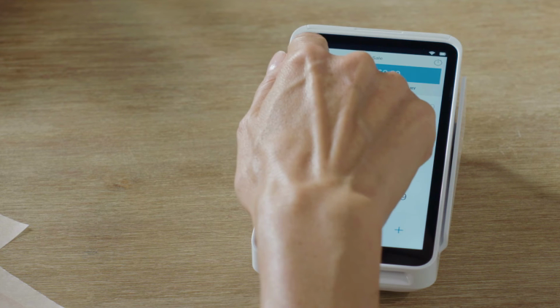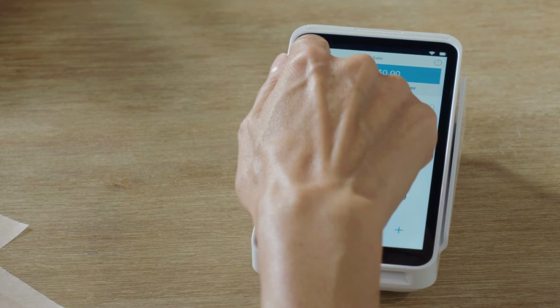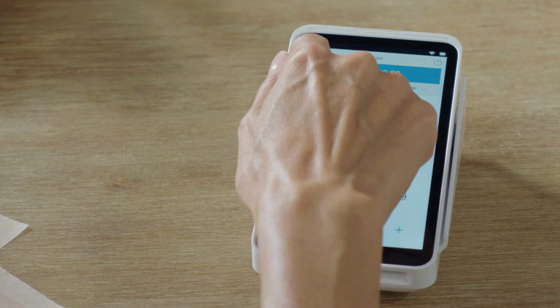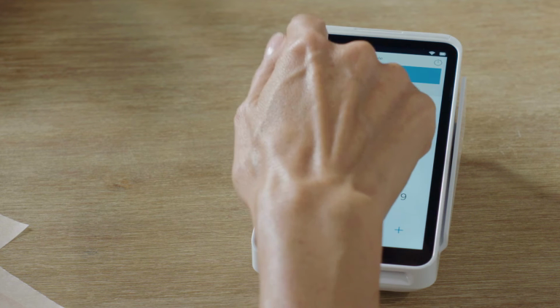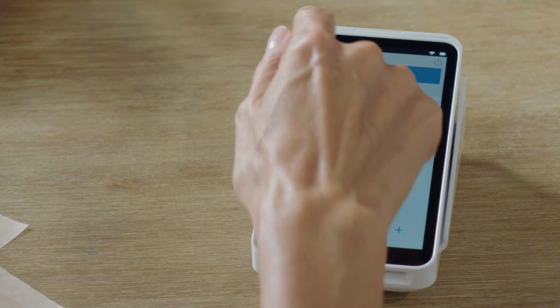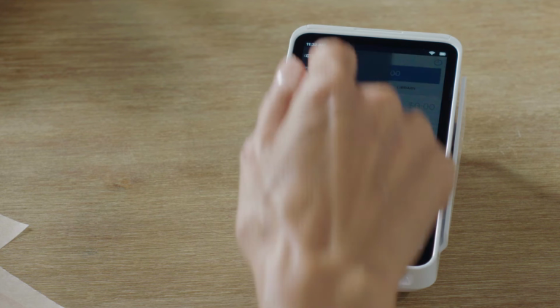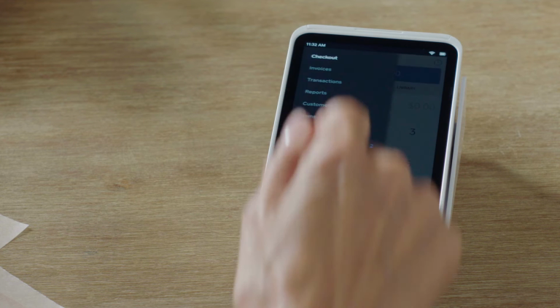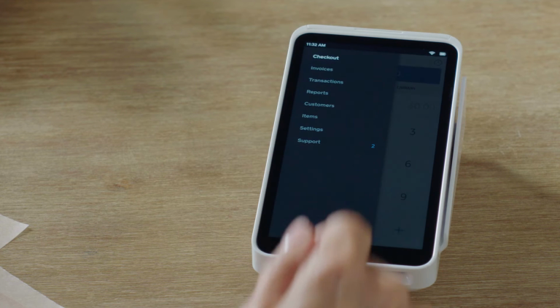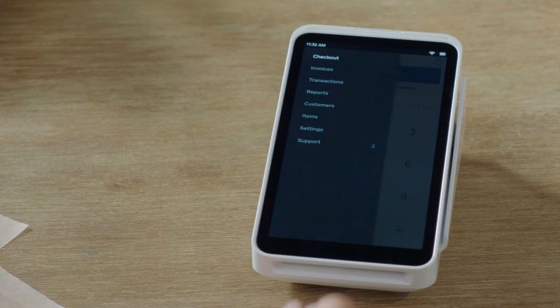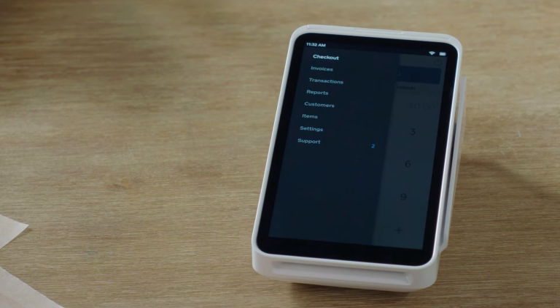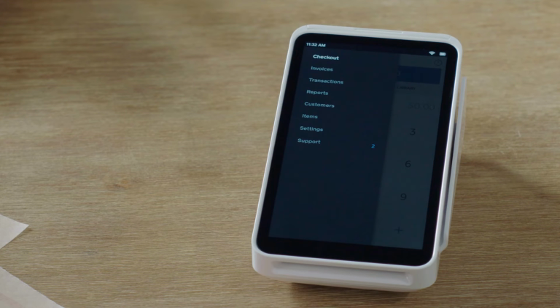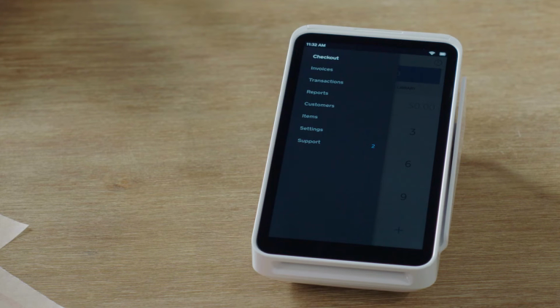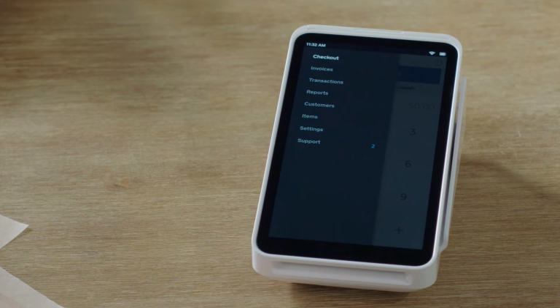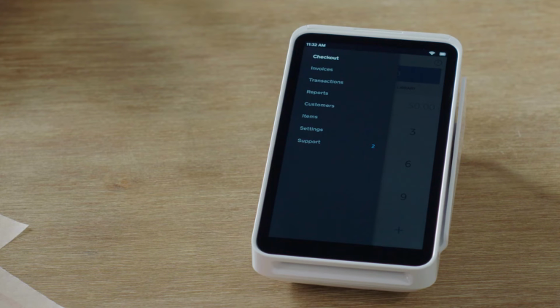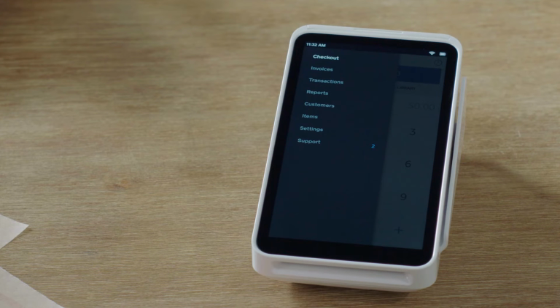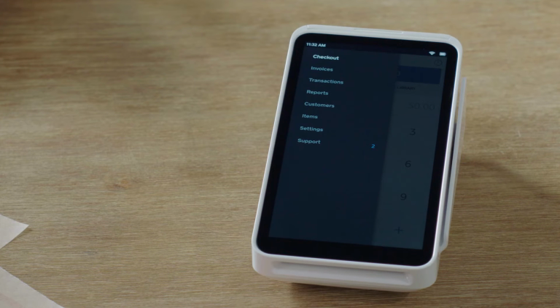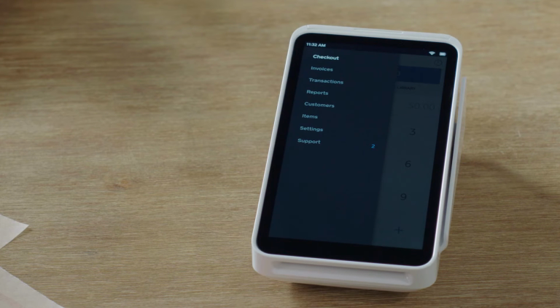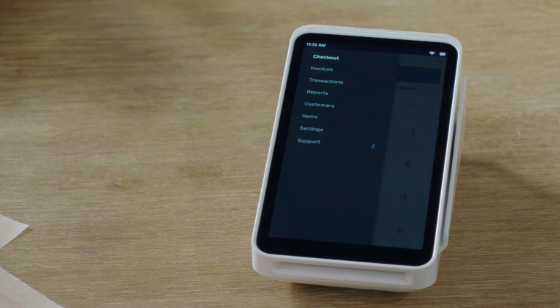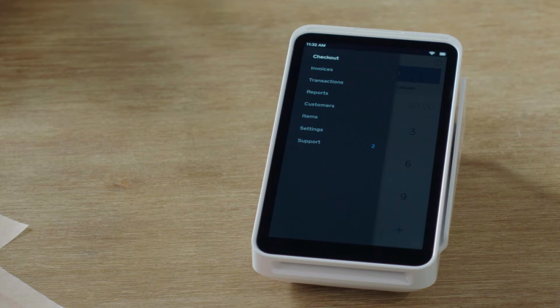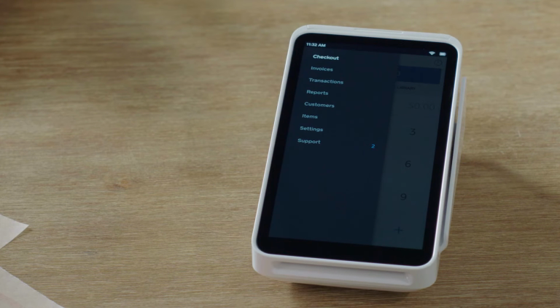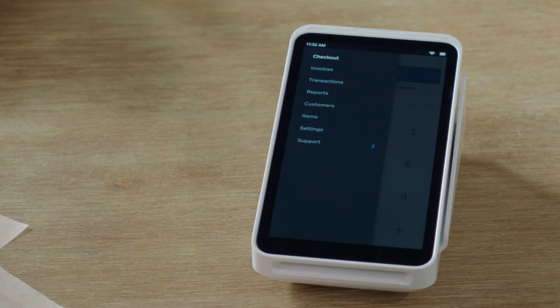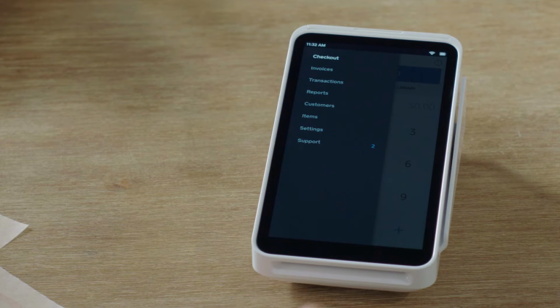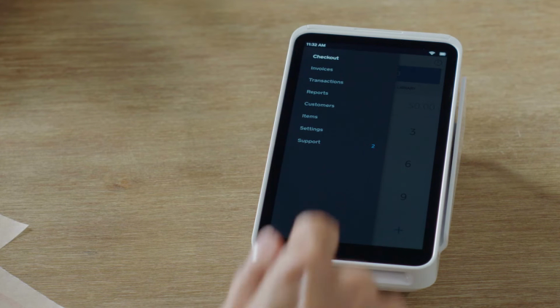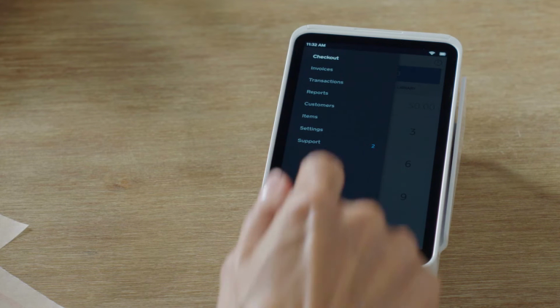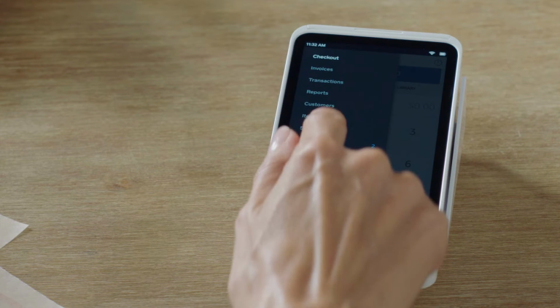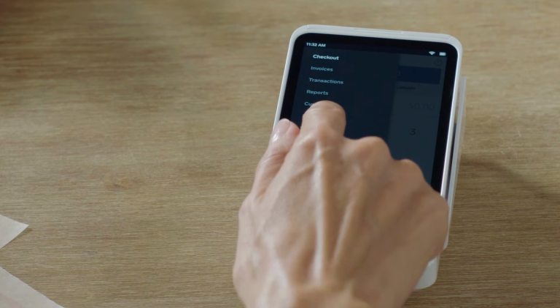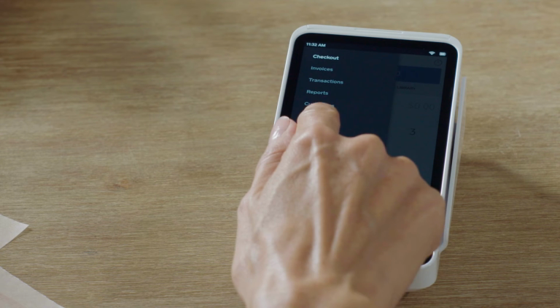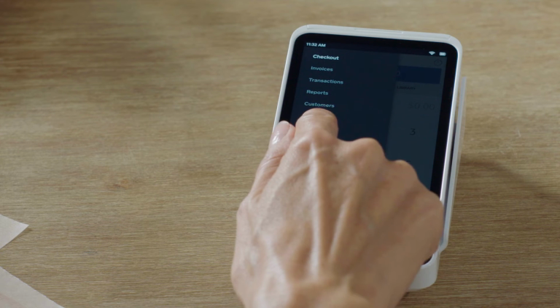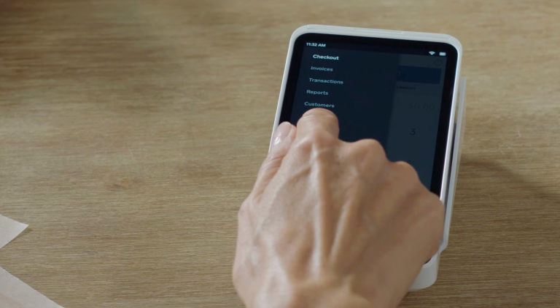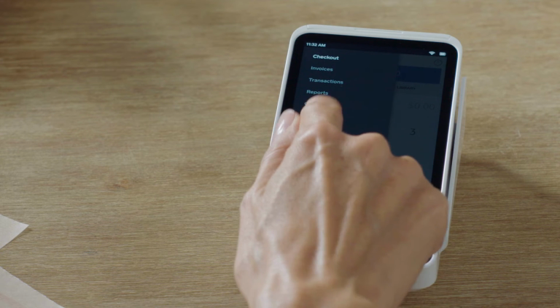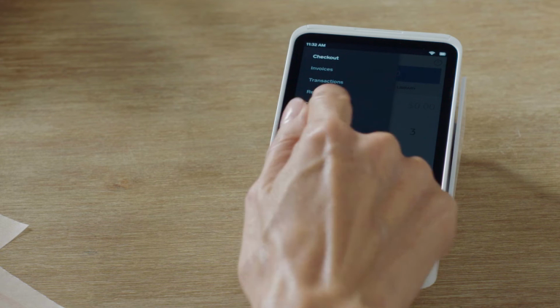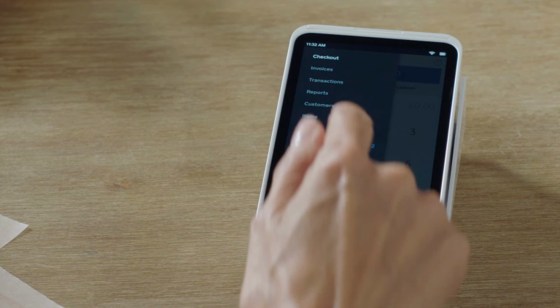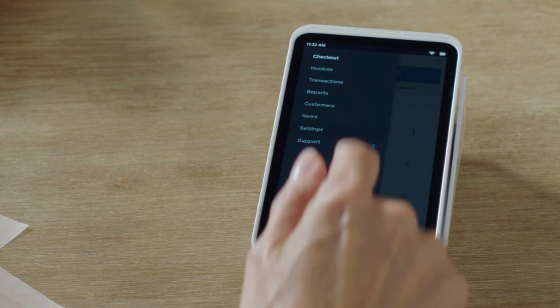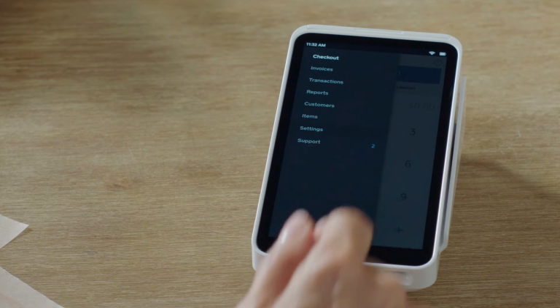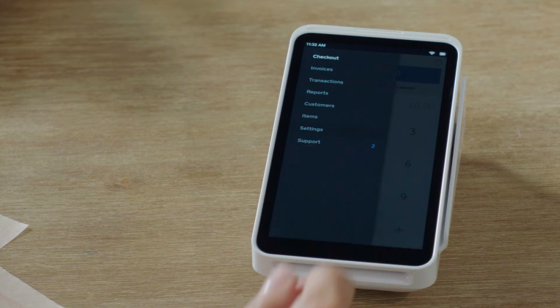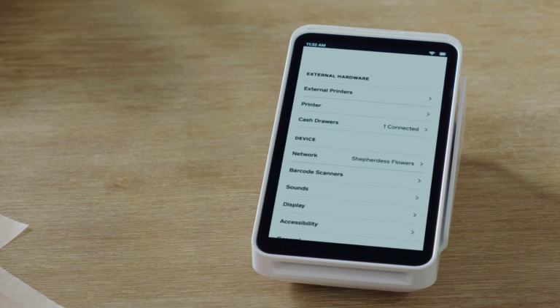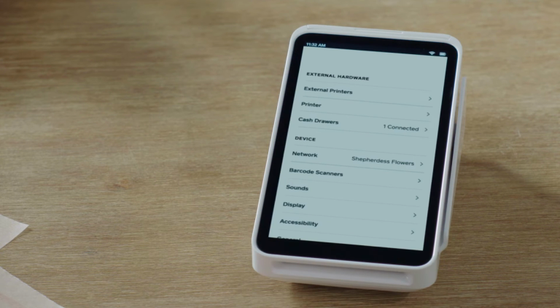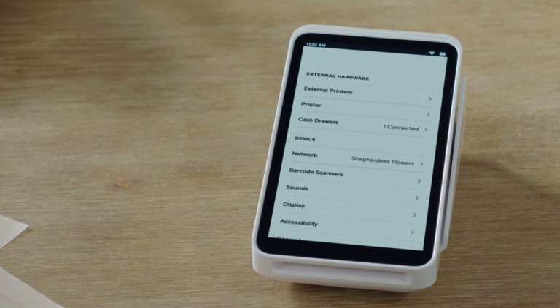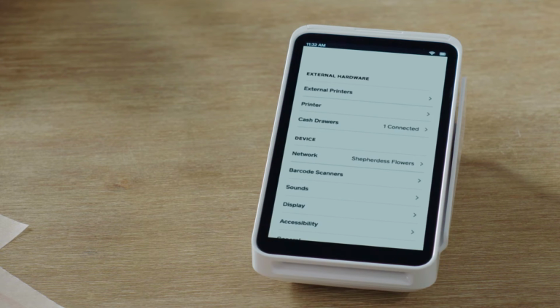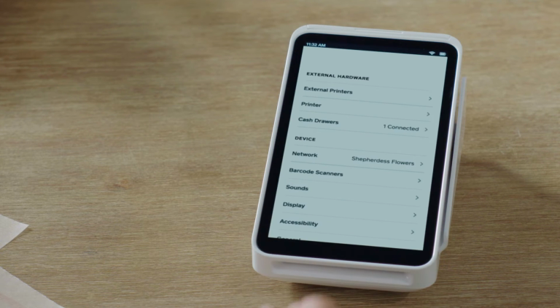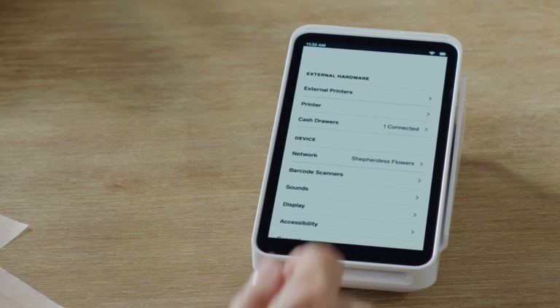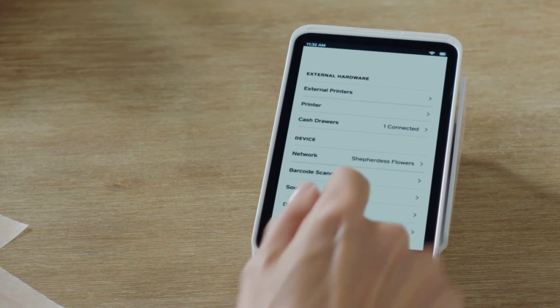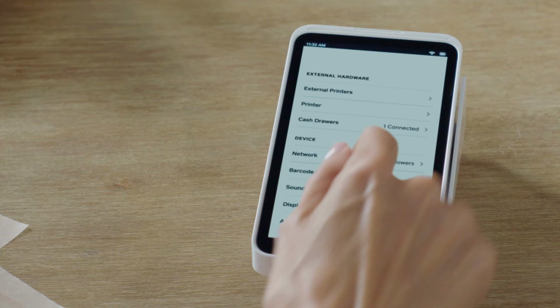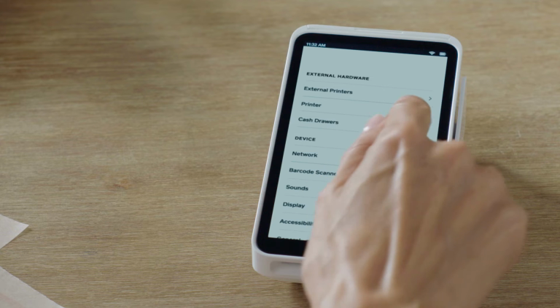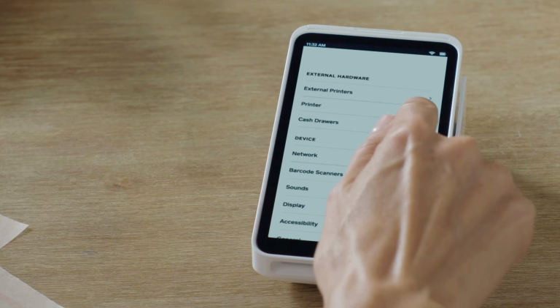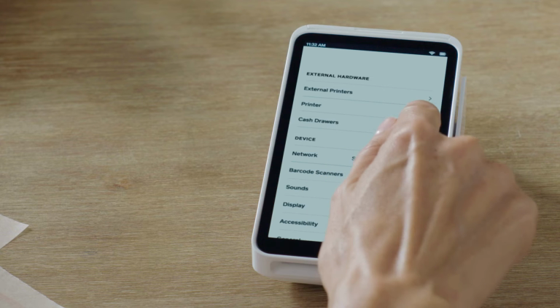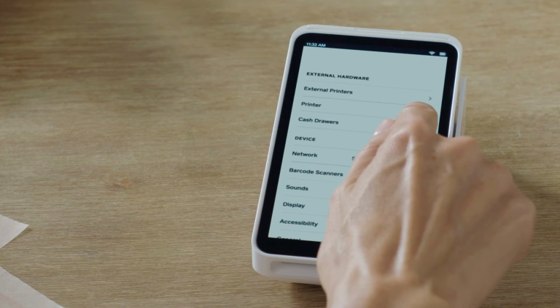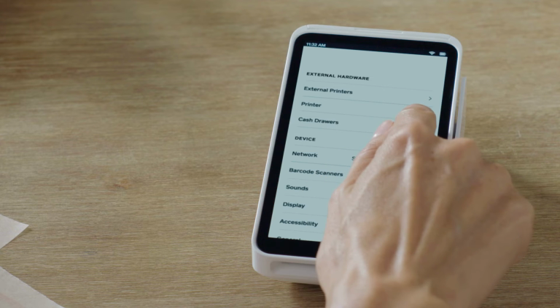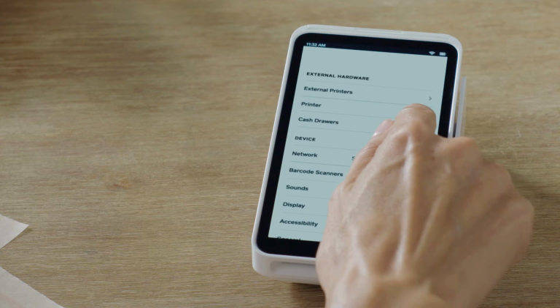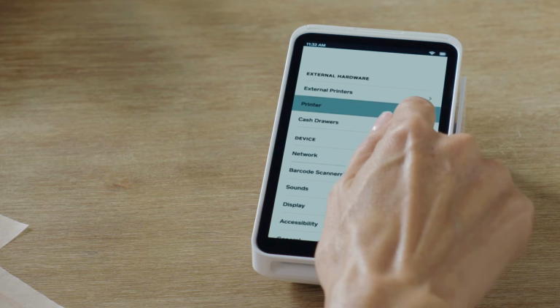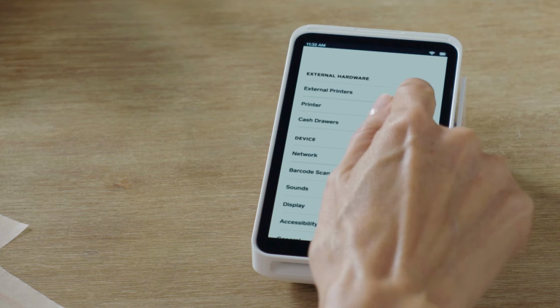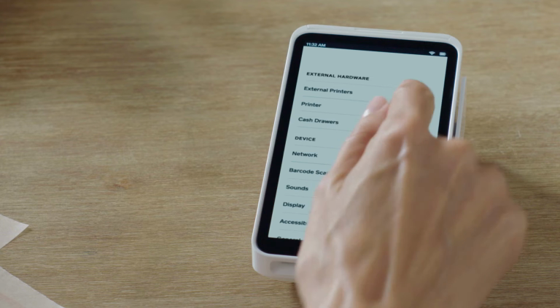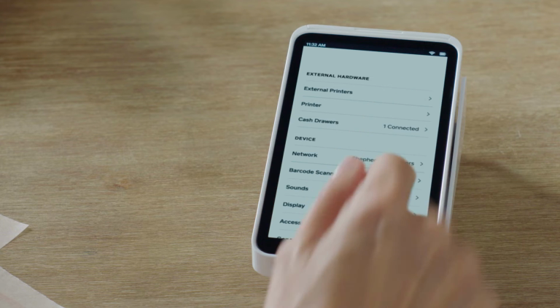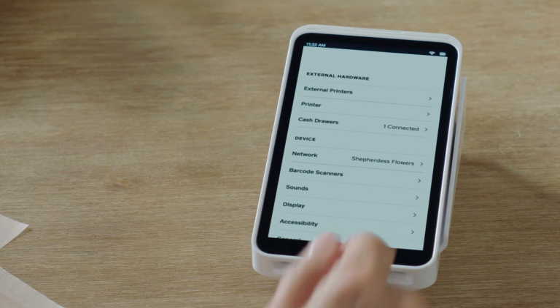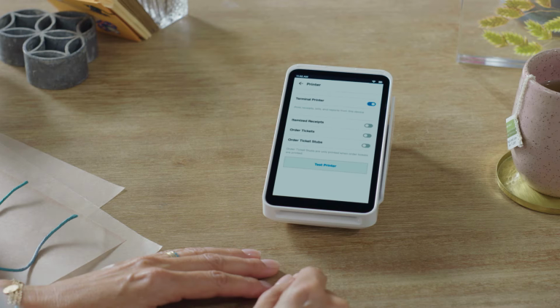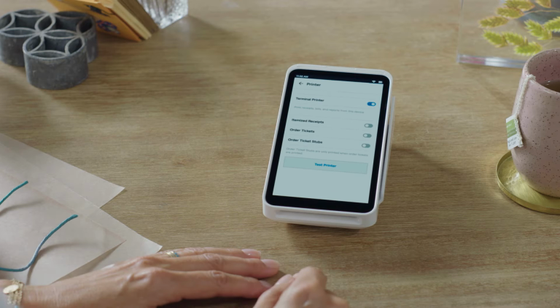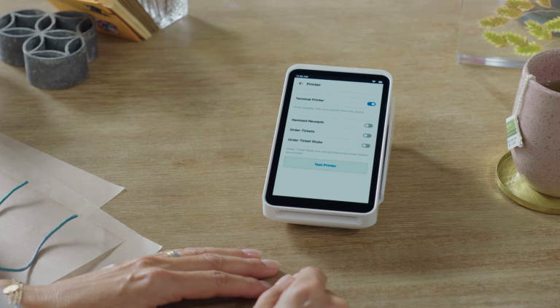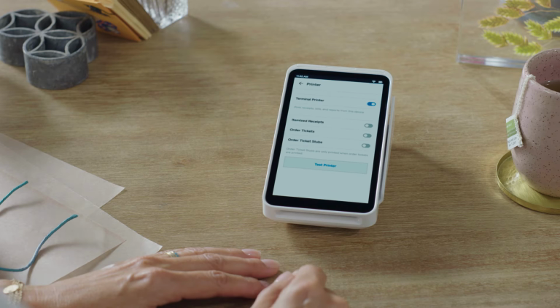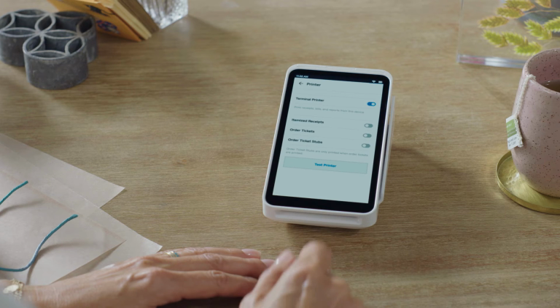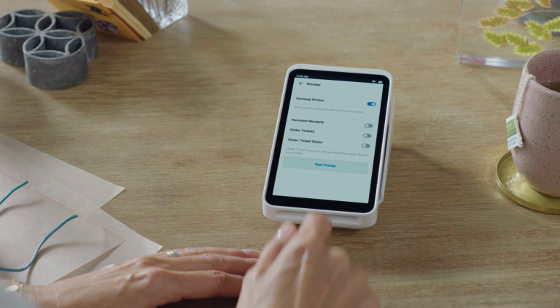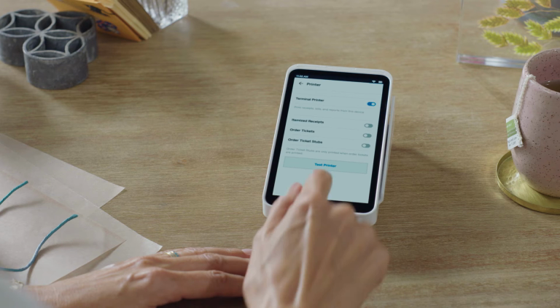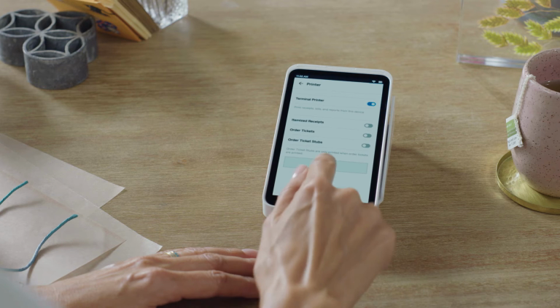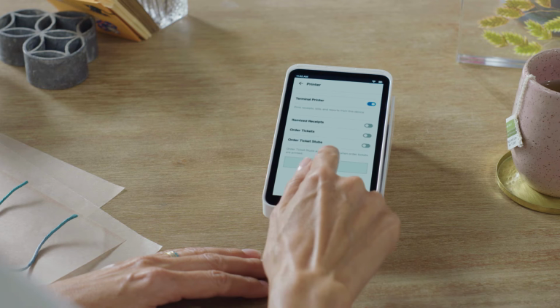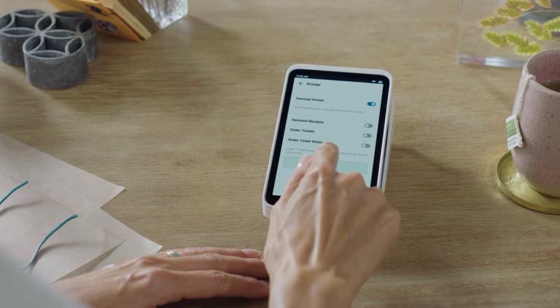To test your printer, just head to Menu, then Settings, select Printer, then tap Test Print.